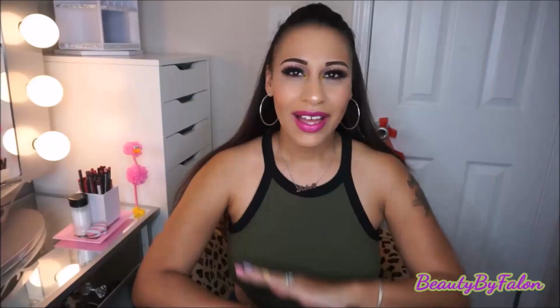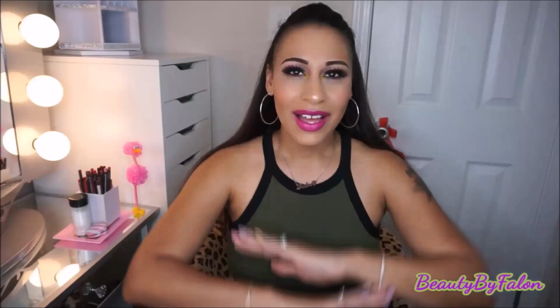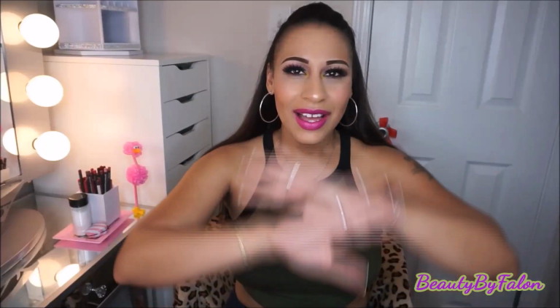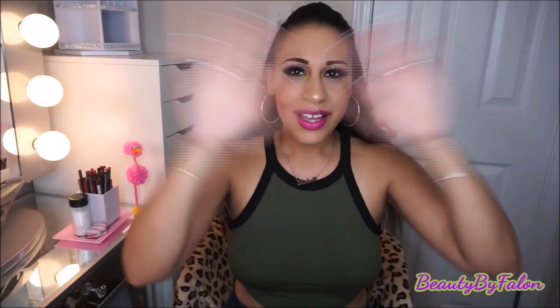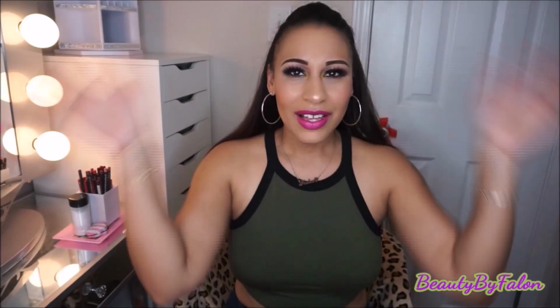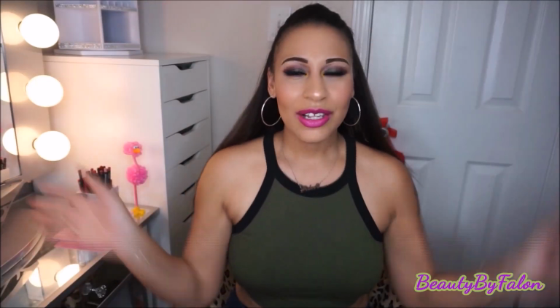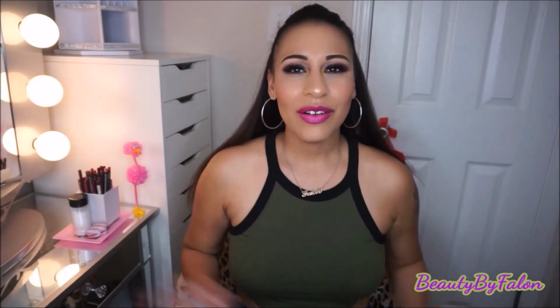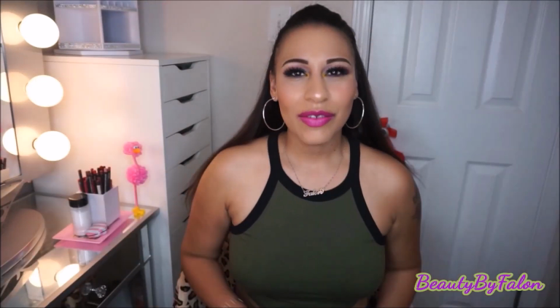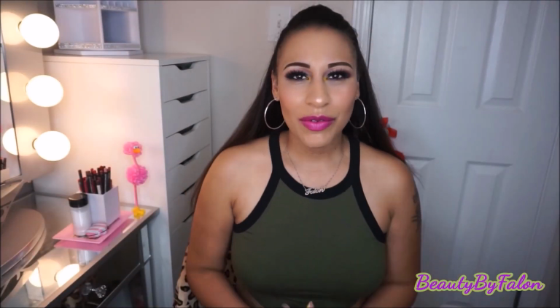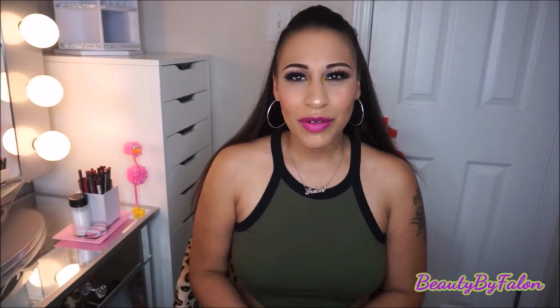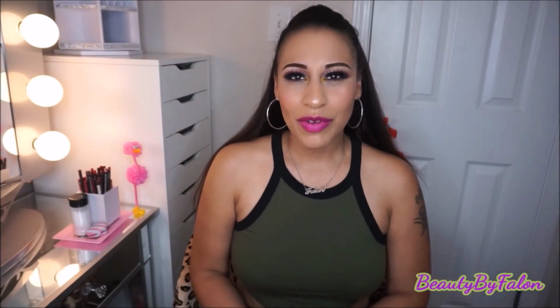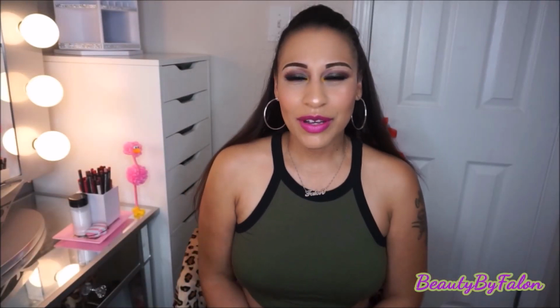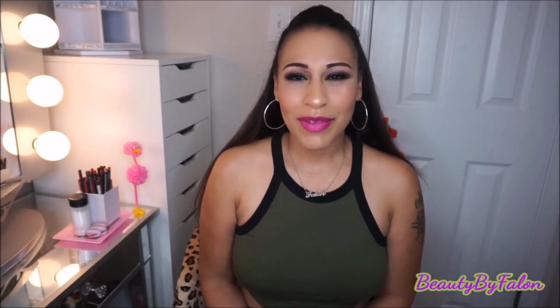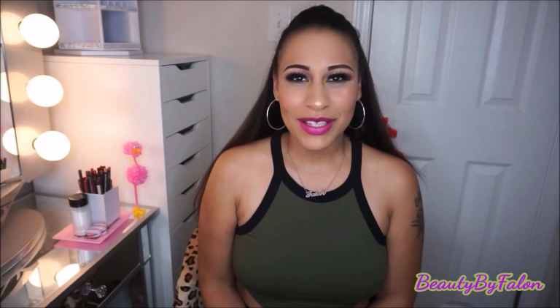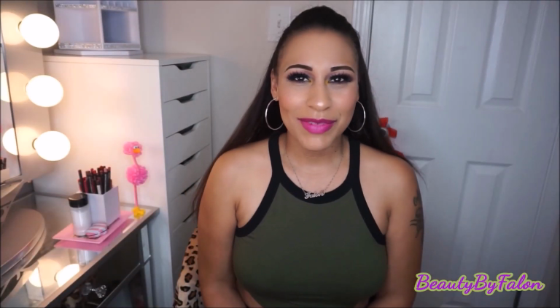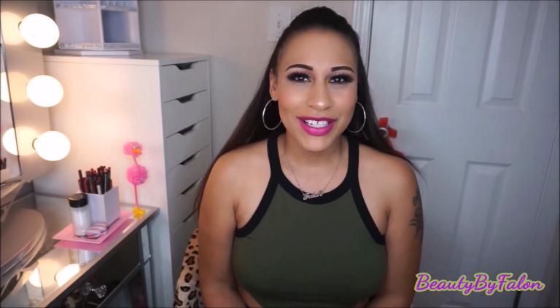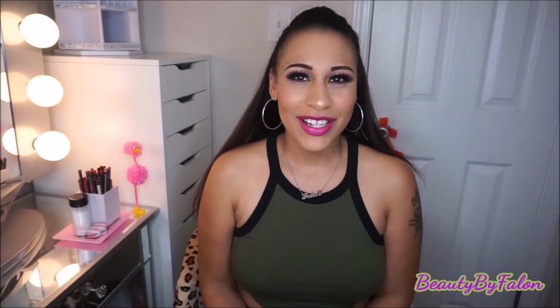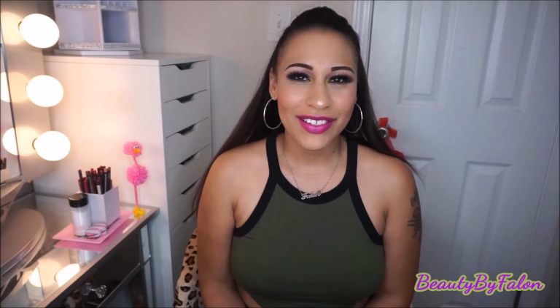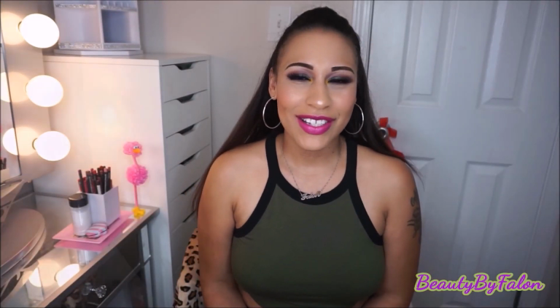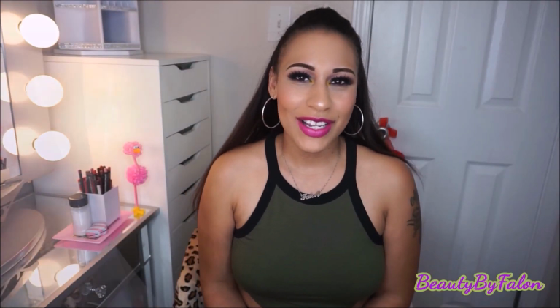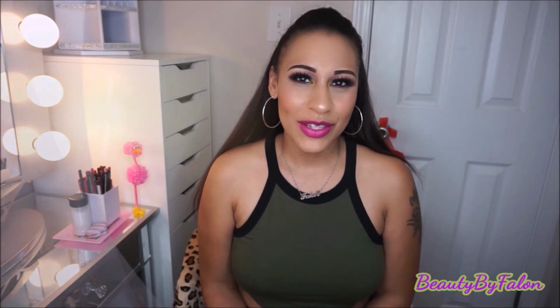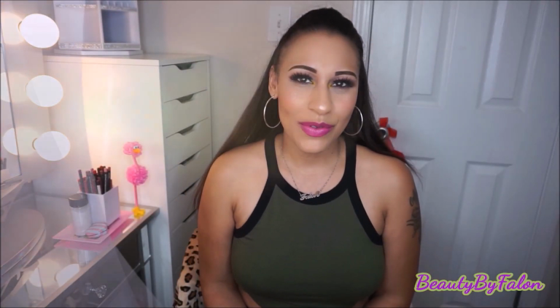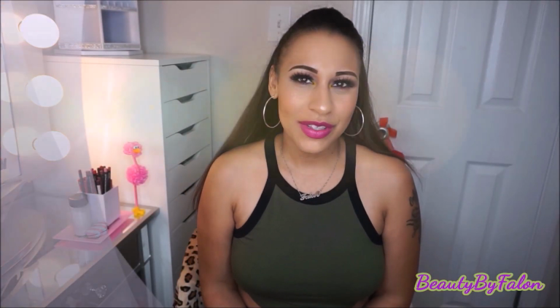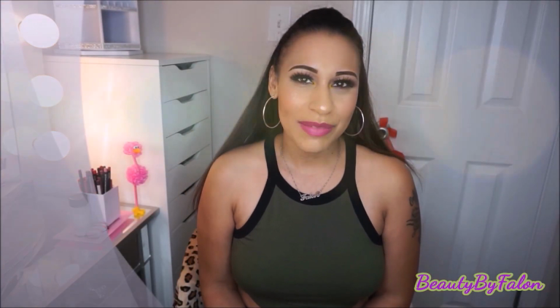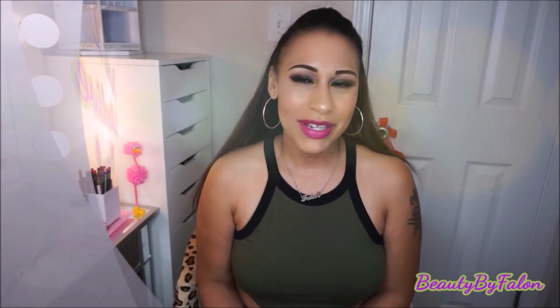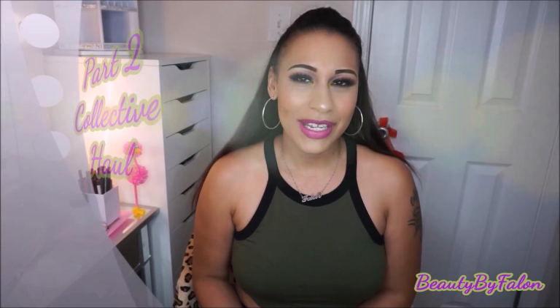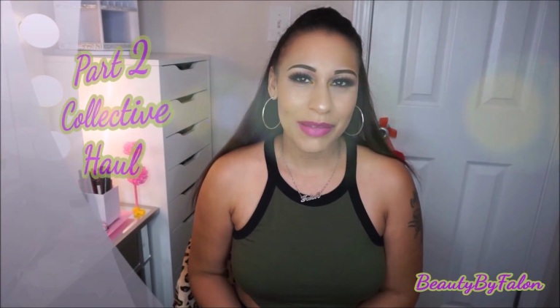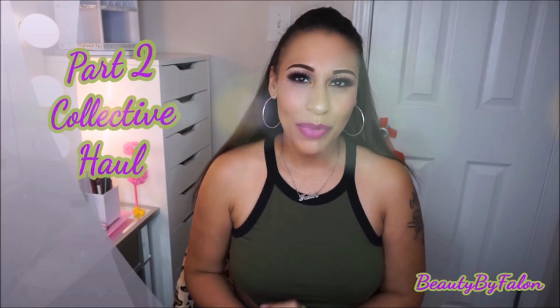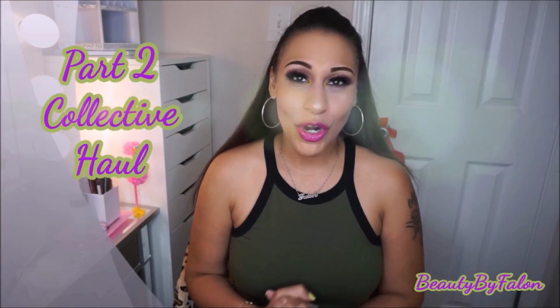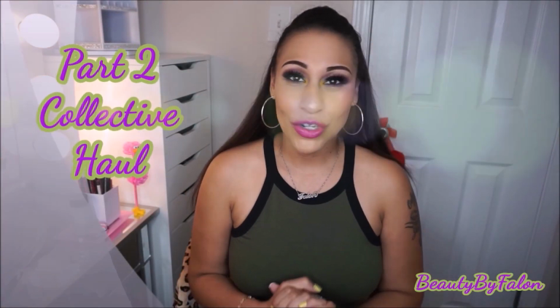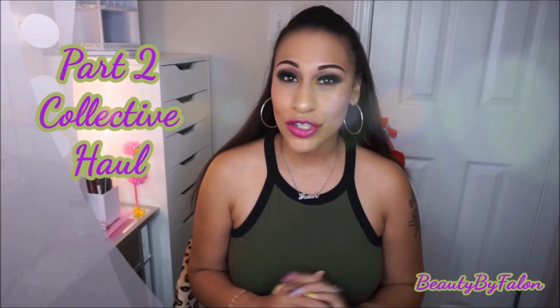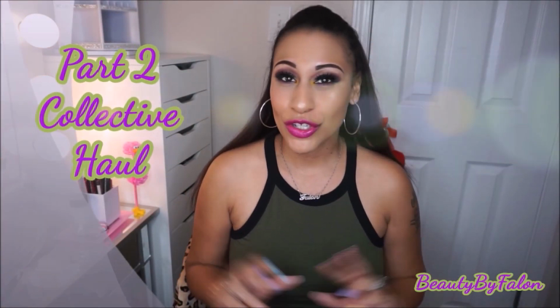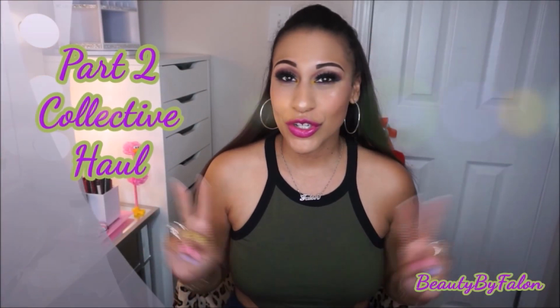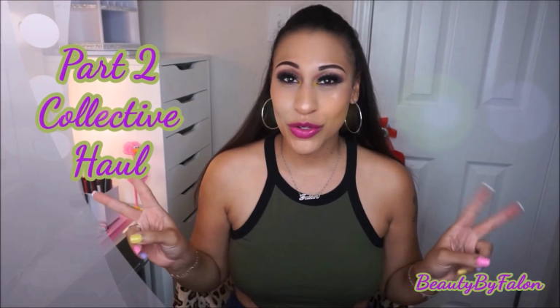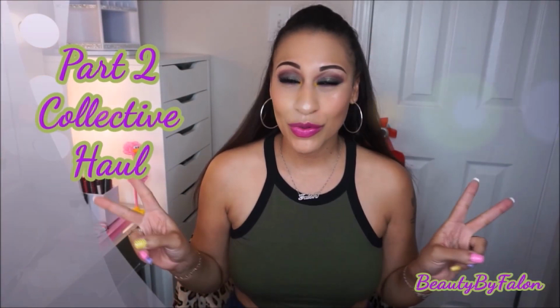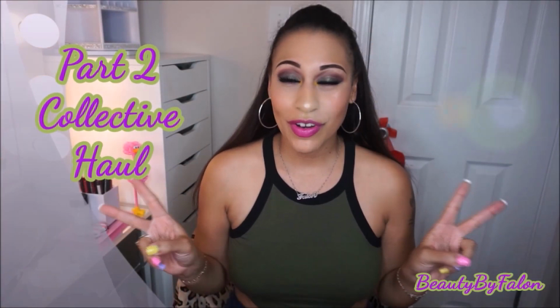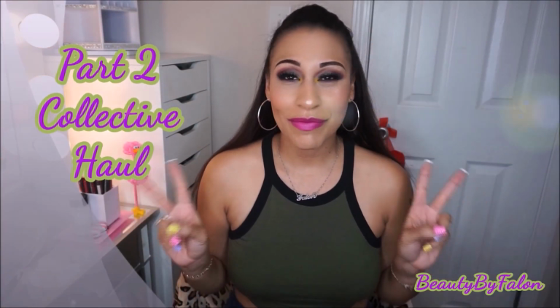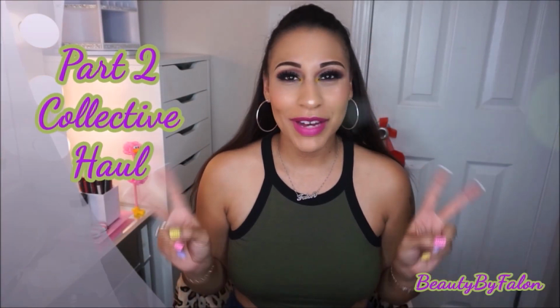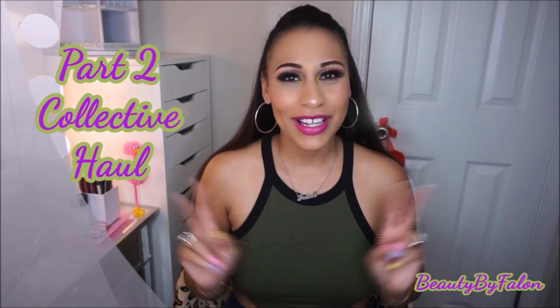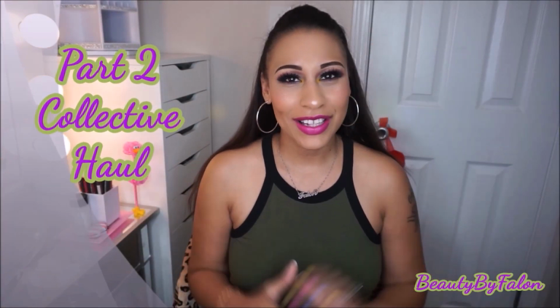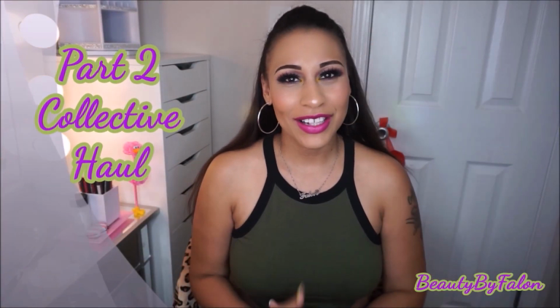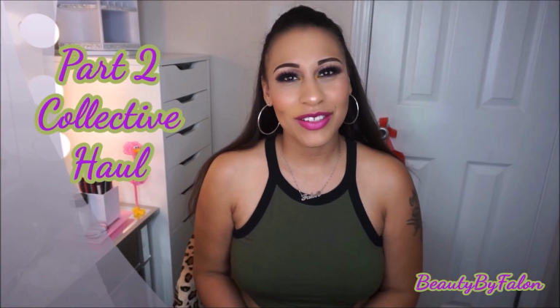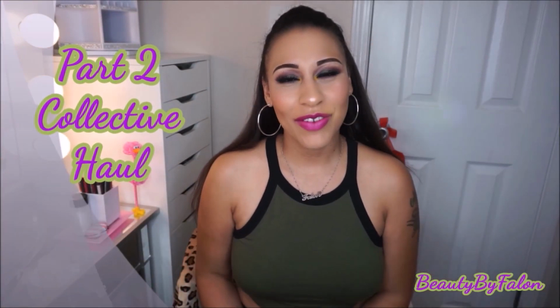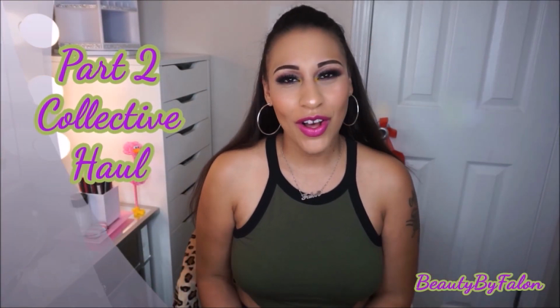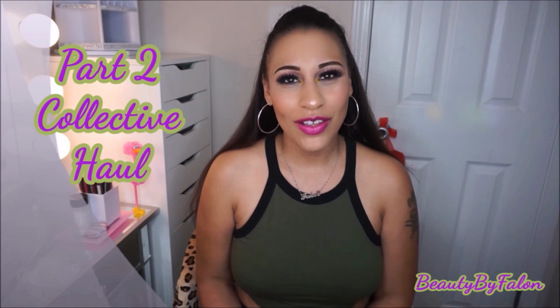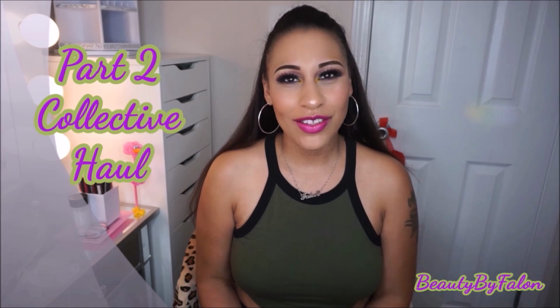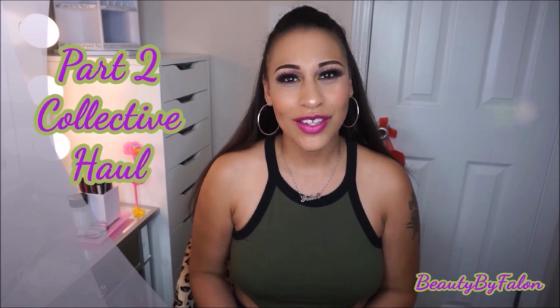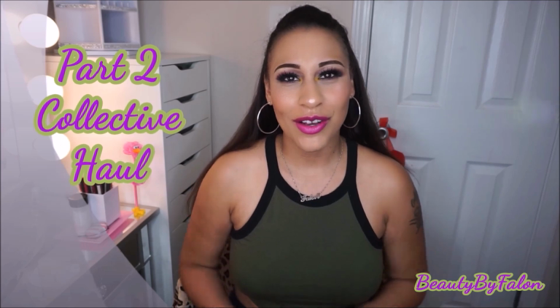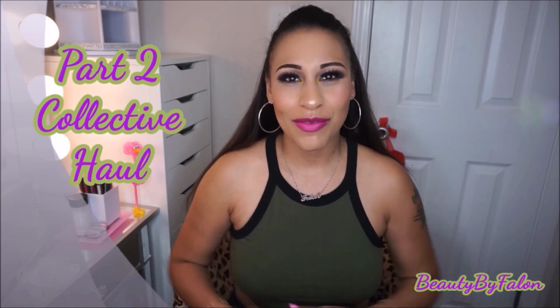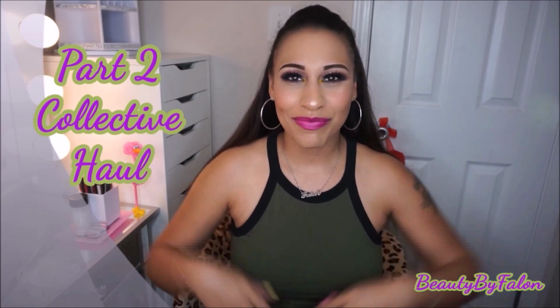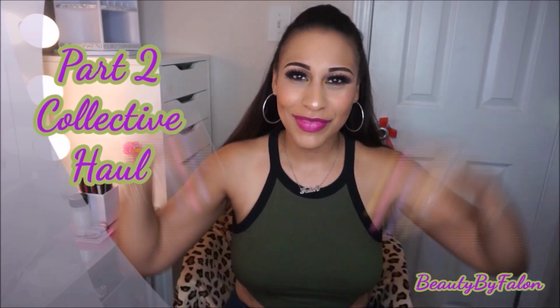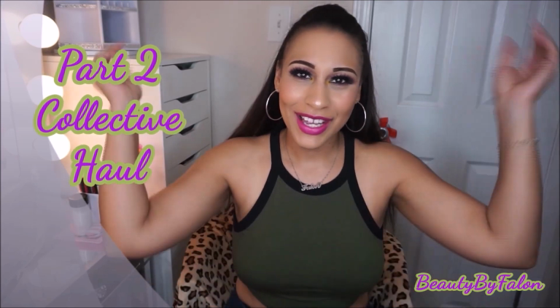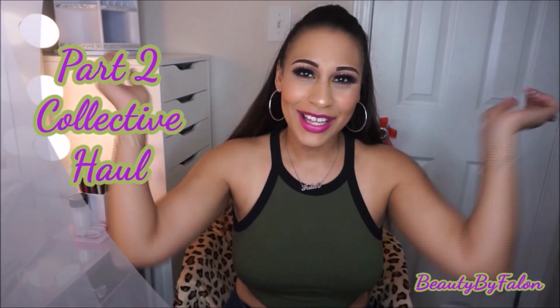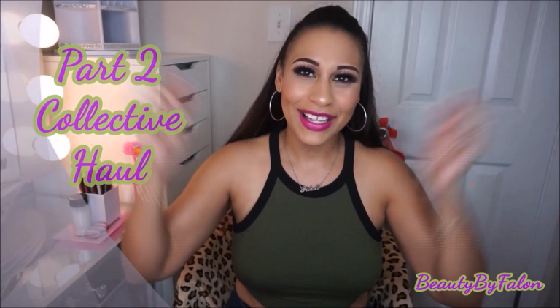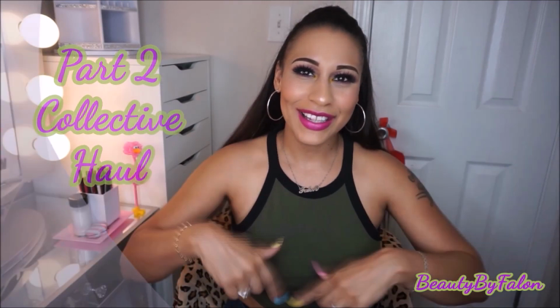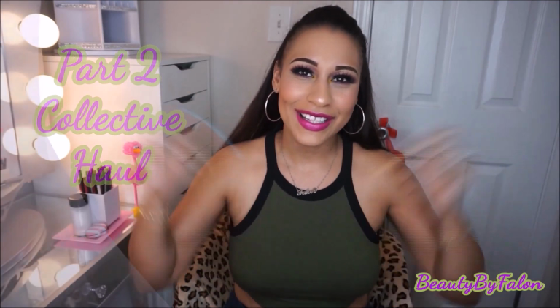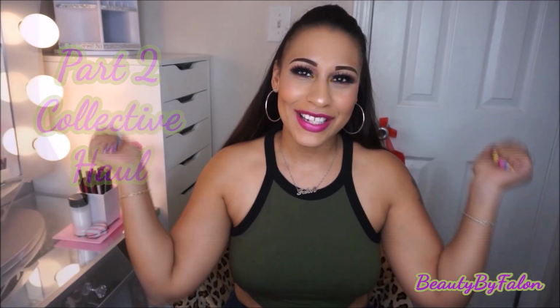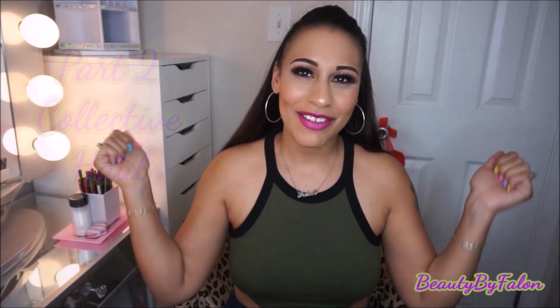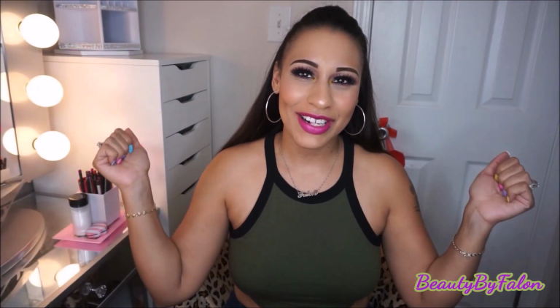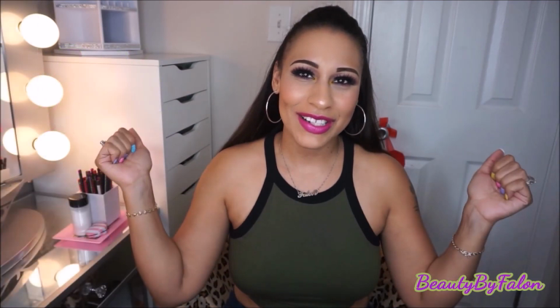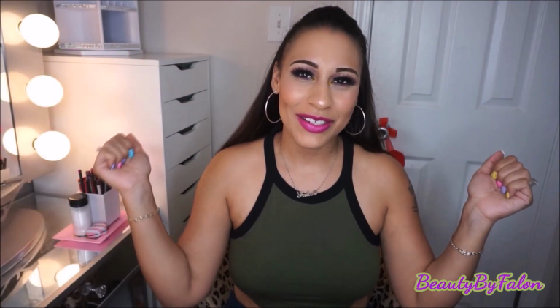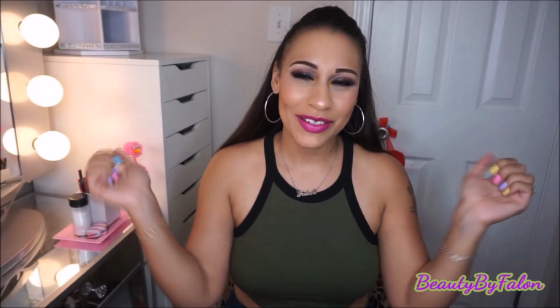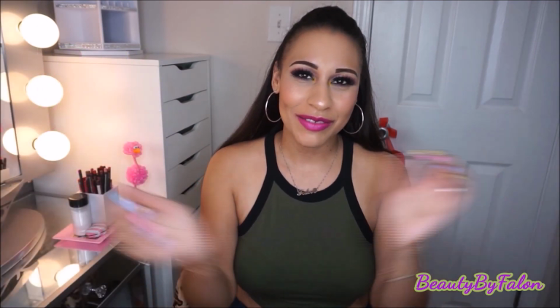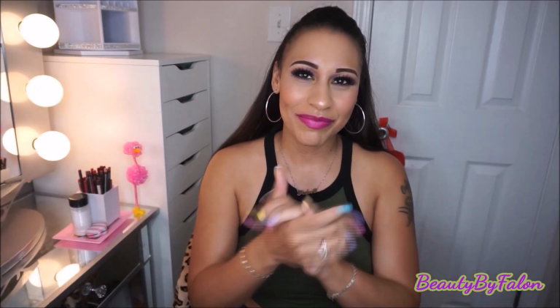Hello everyone and welcome back to my channel. Today is going to be part two of my collective haul, so let's get right into it.